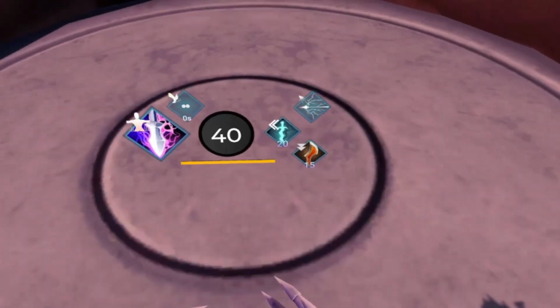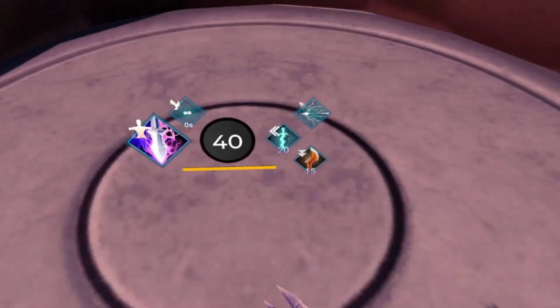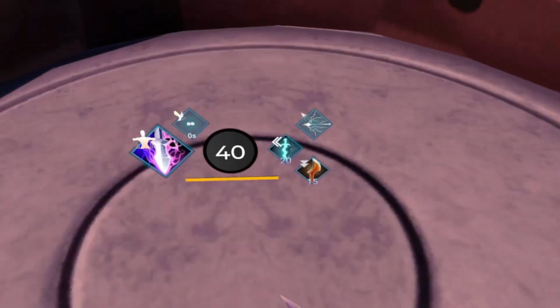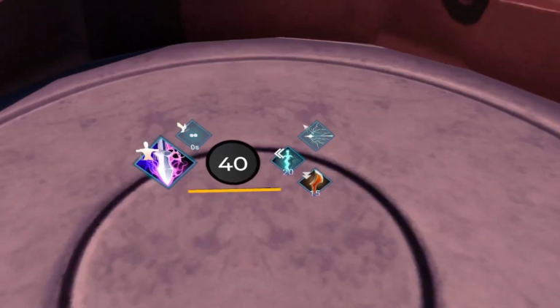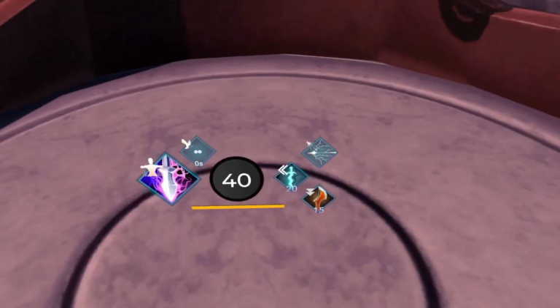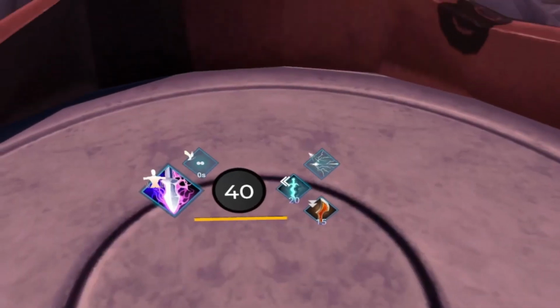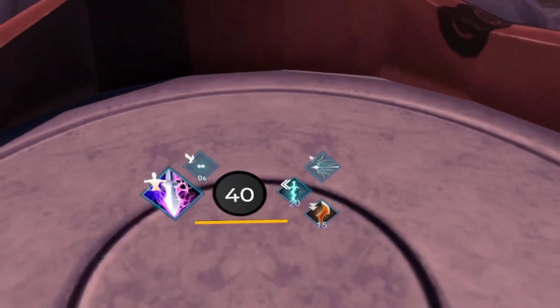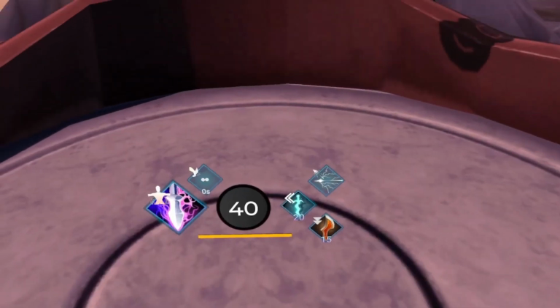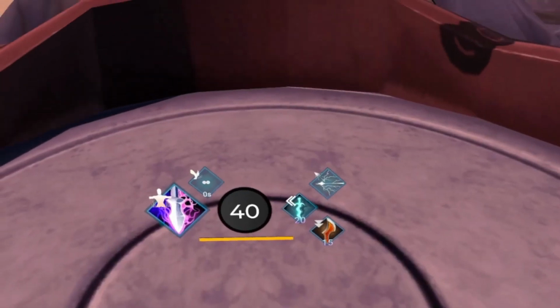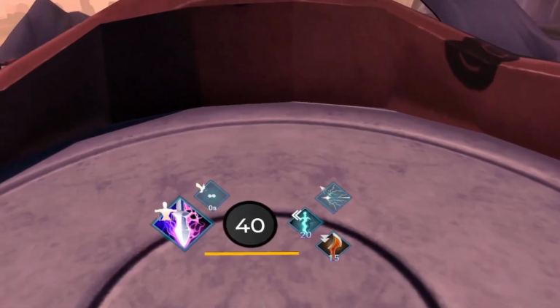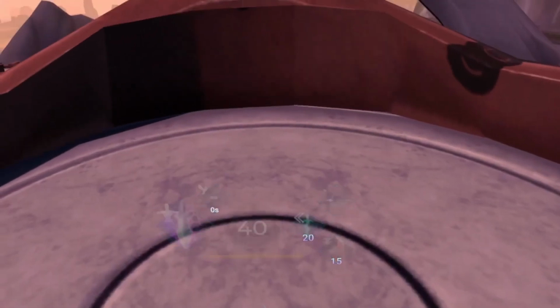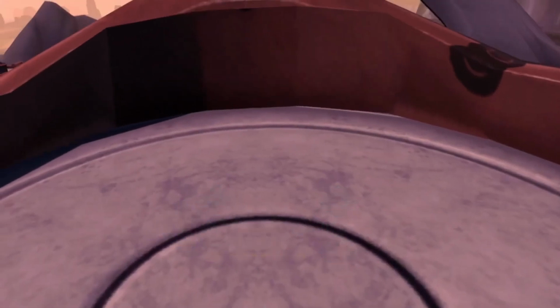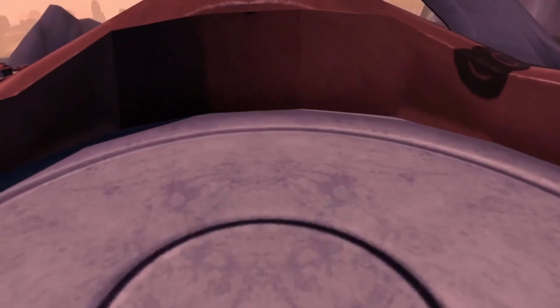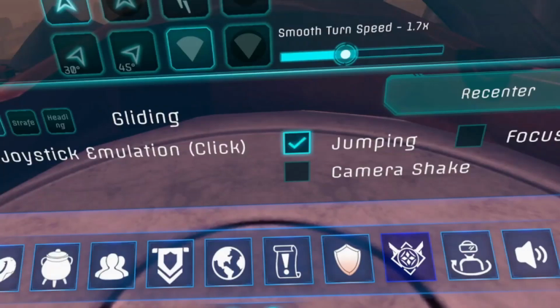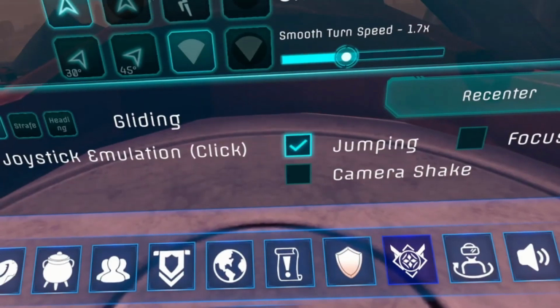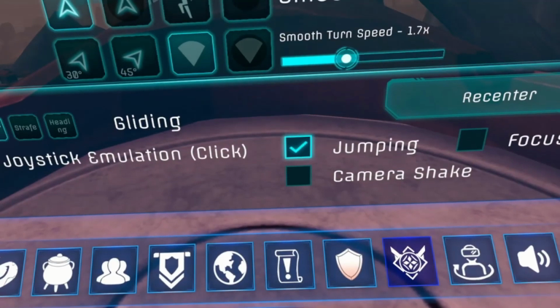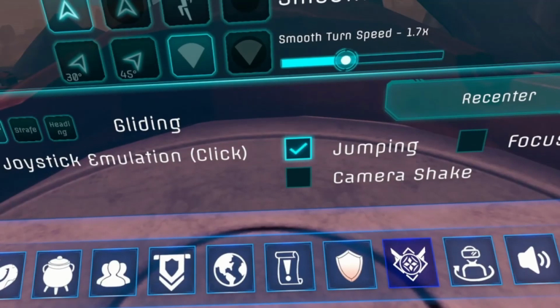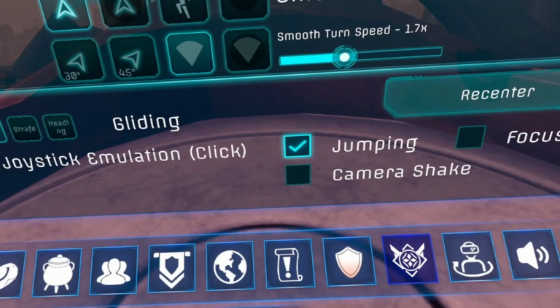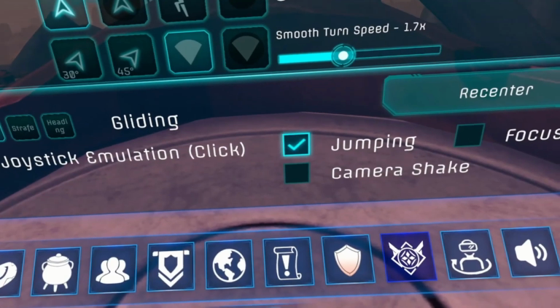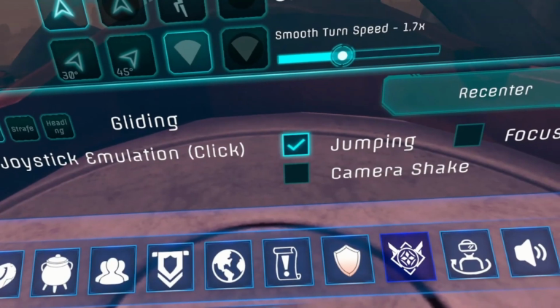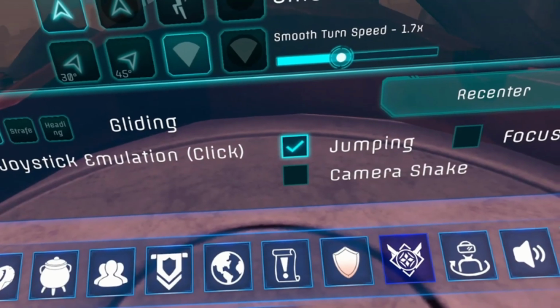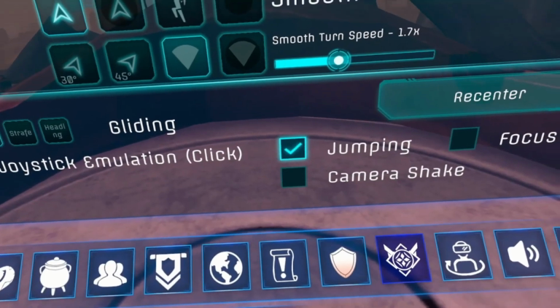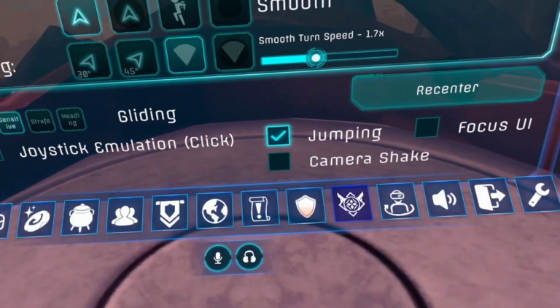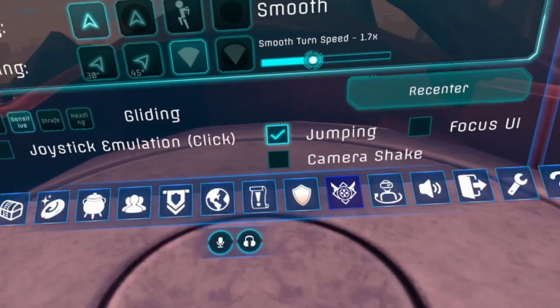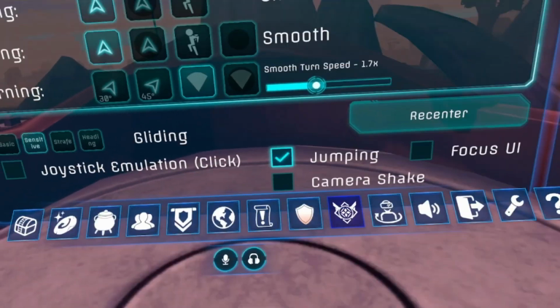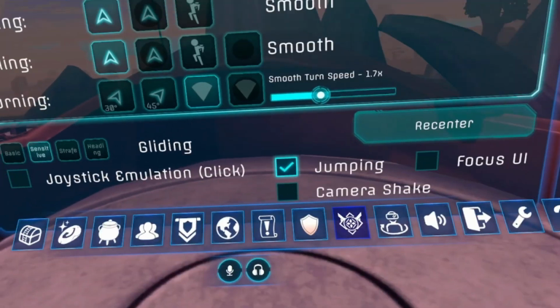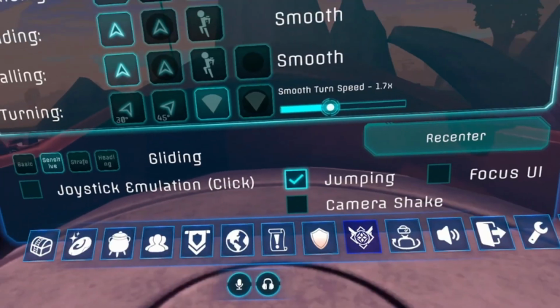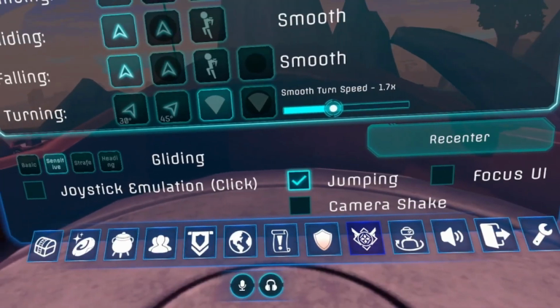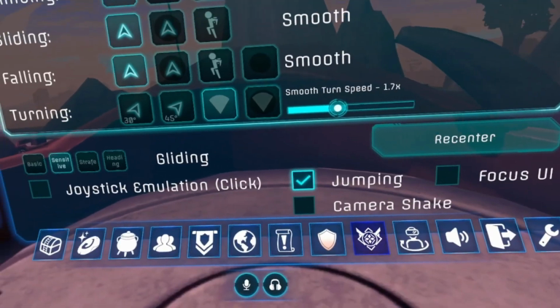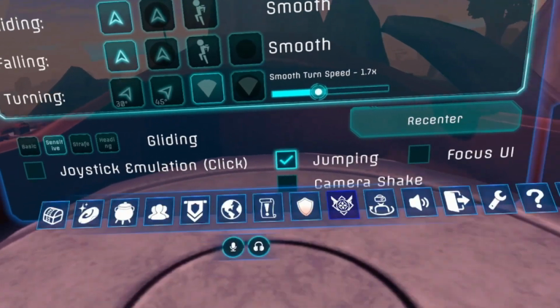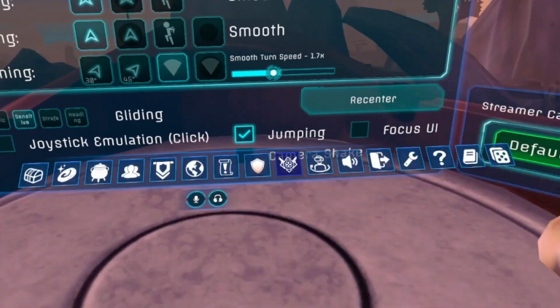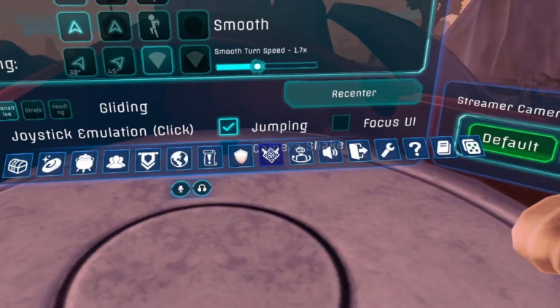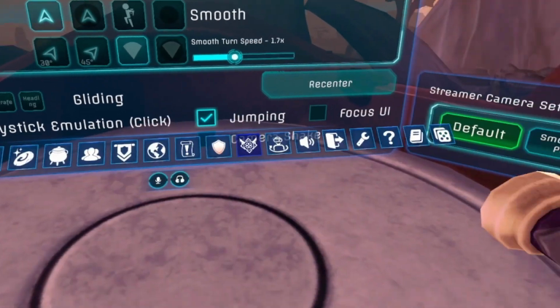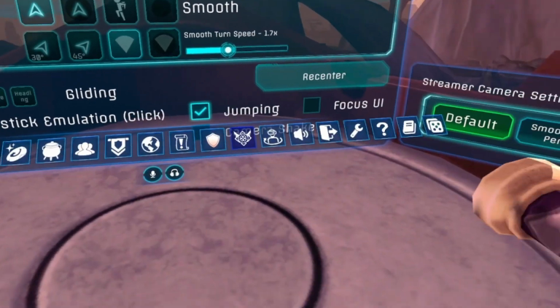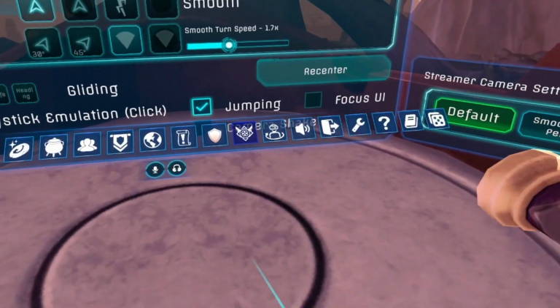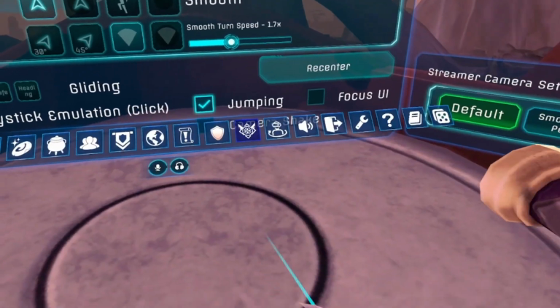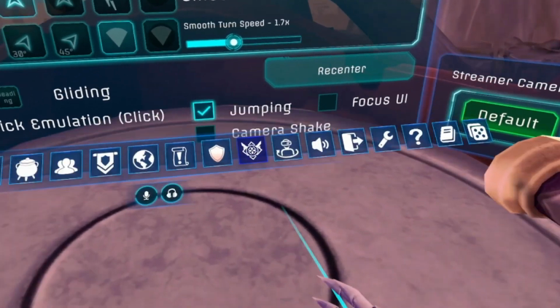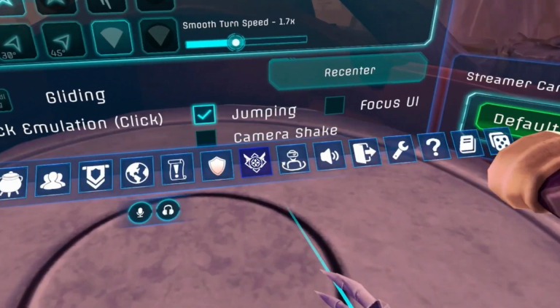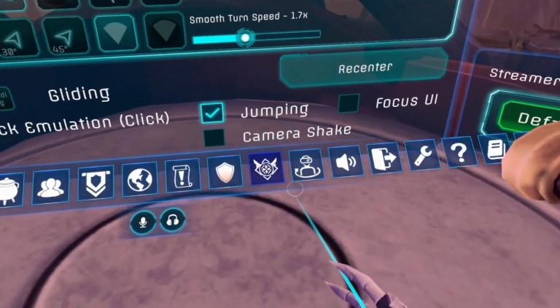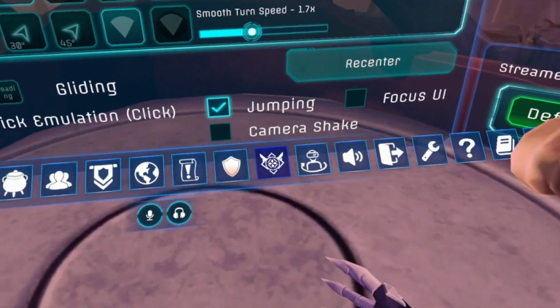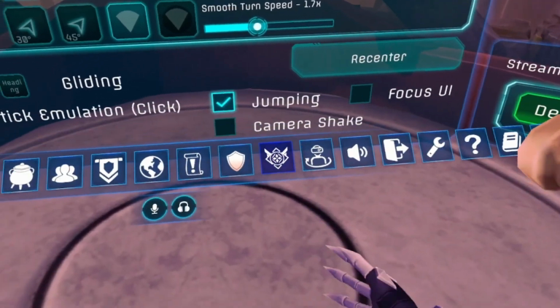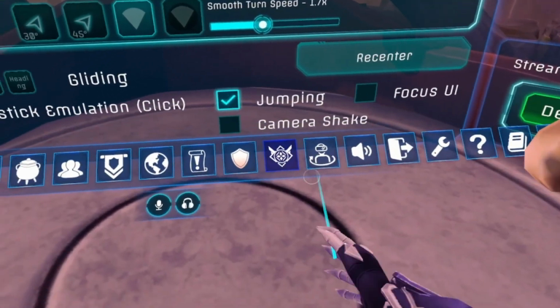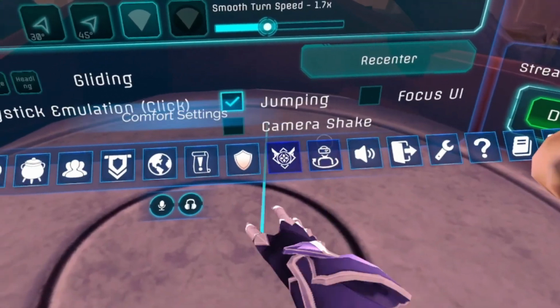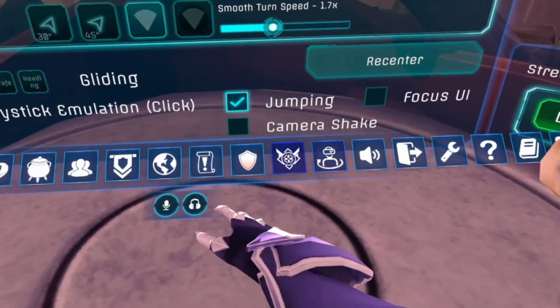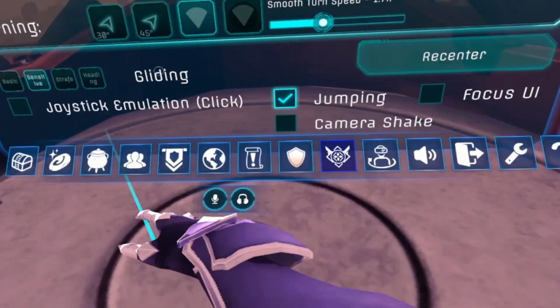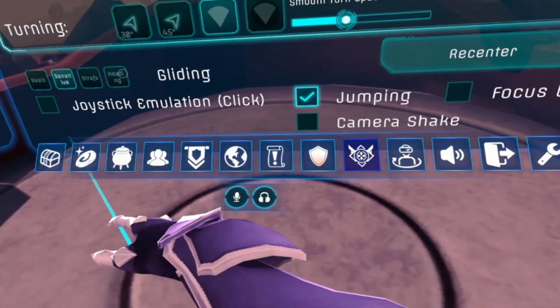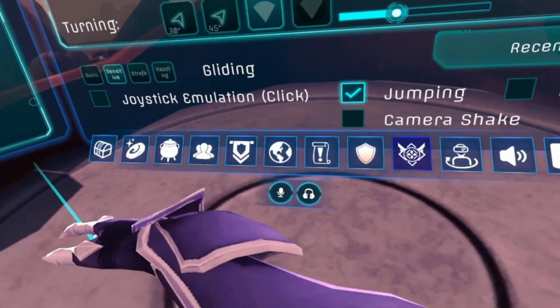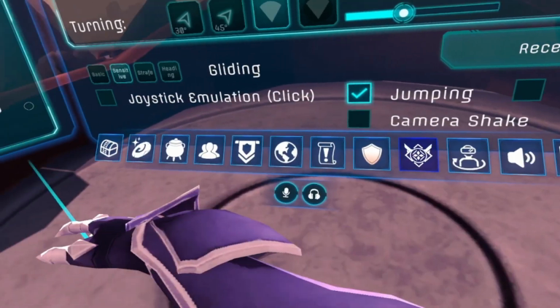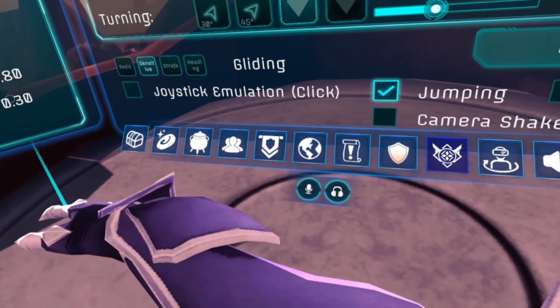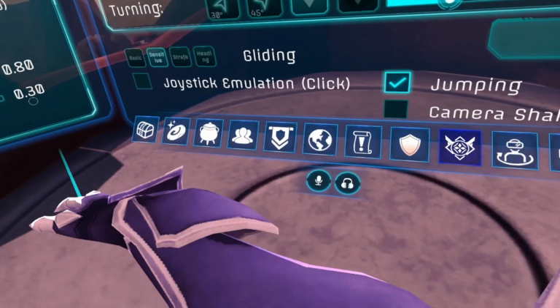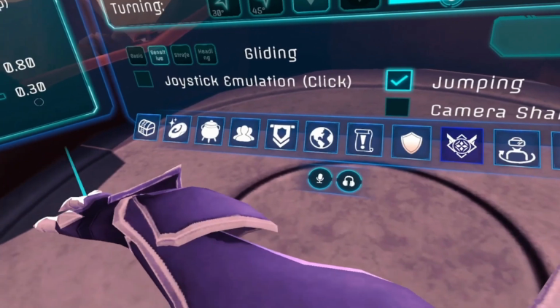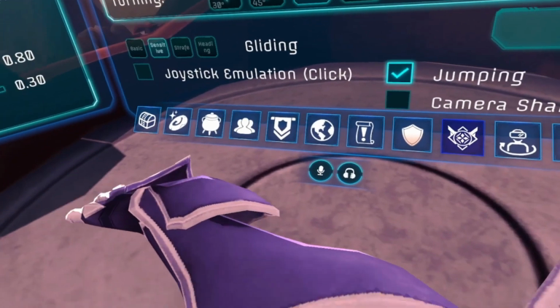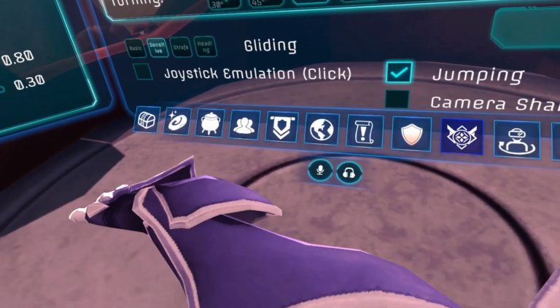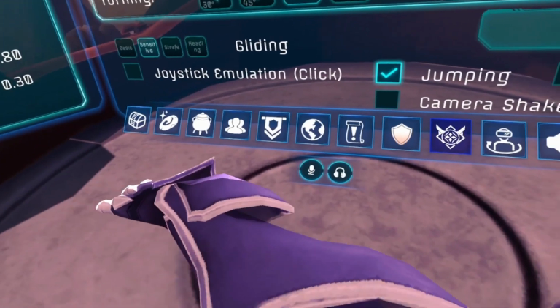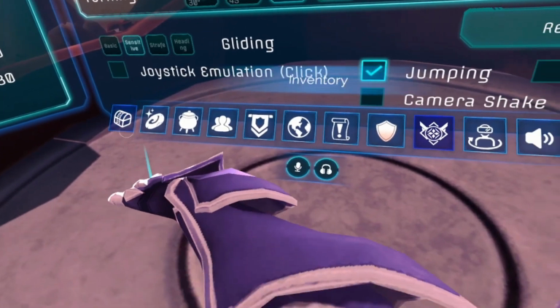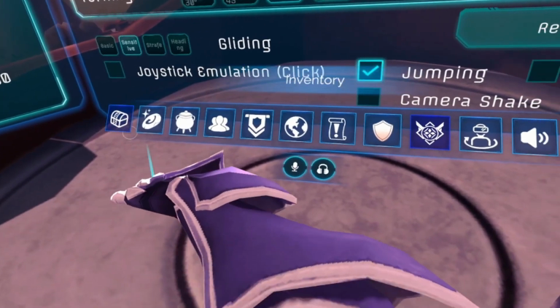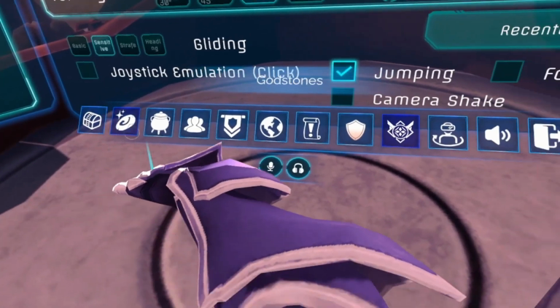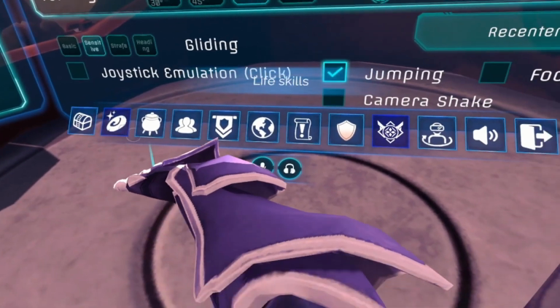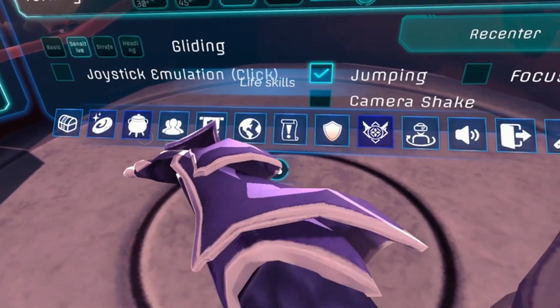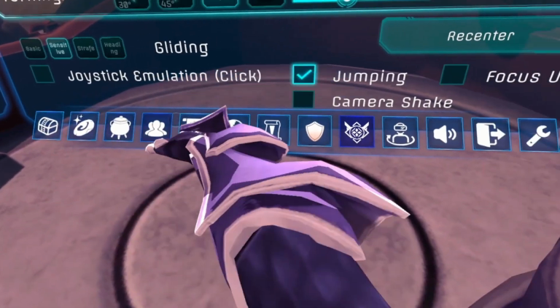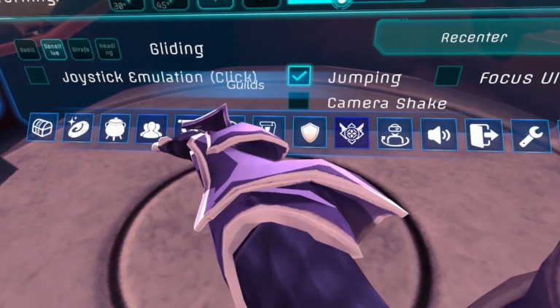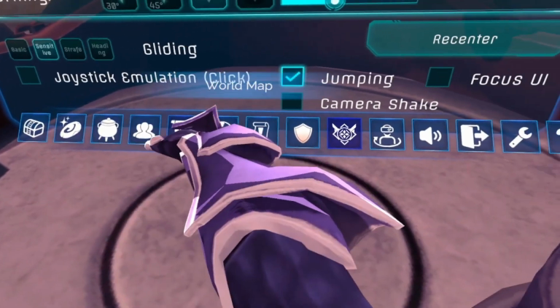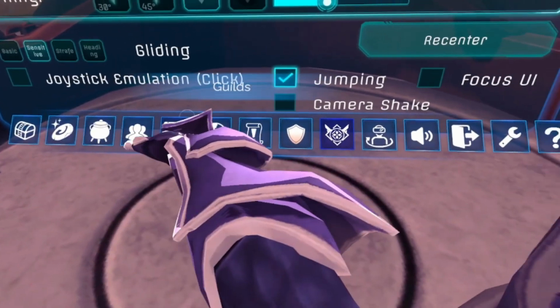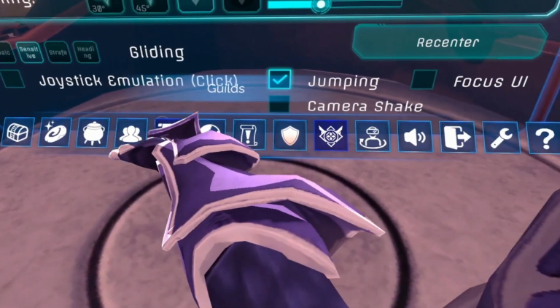Hey guys, it's Forks from EZ, and I'm here today showcasing one of the new features of the 1.2 update, the Codex, which adds agent ranks.